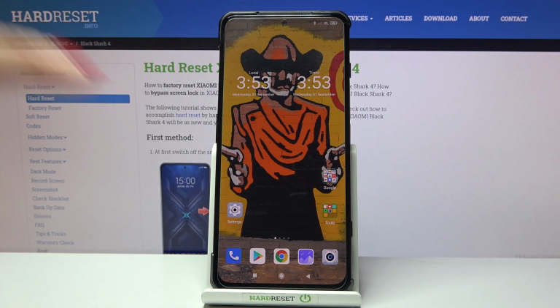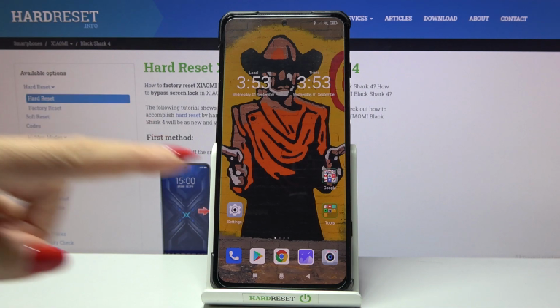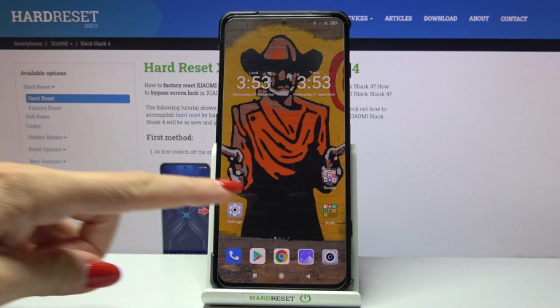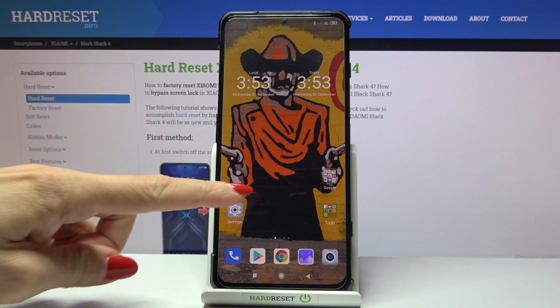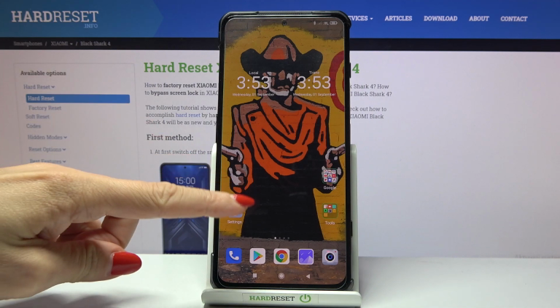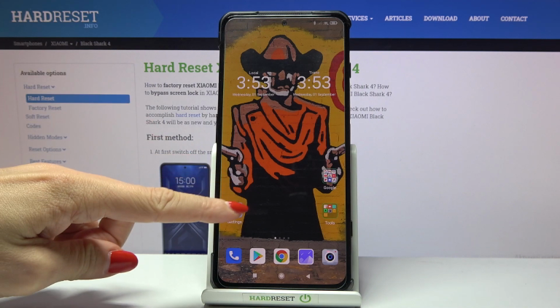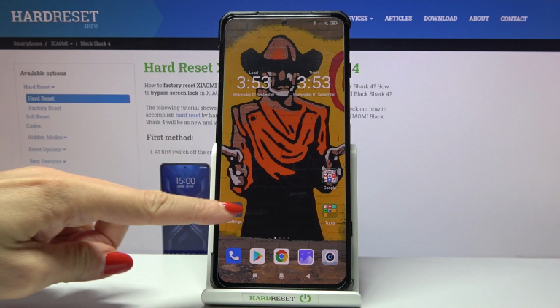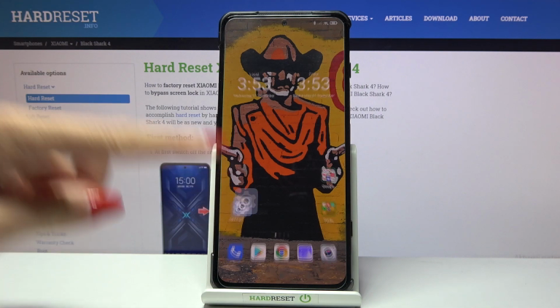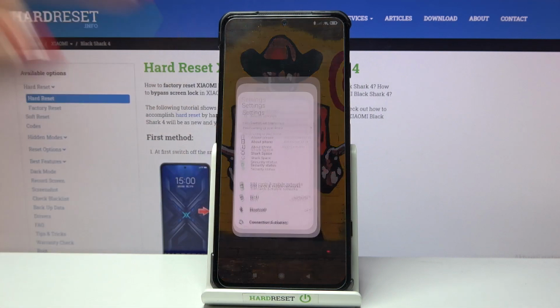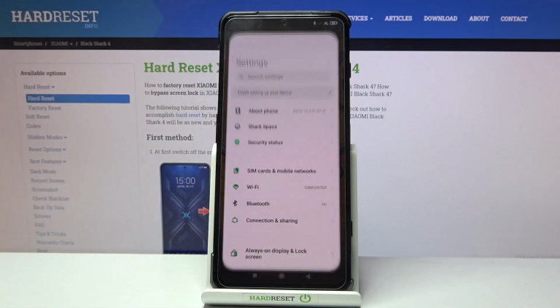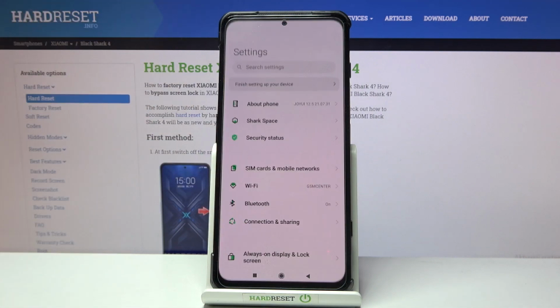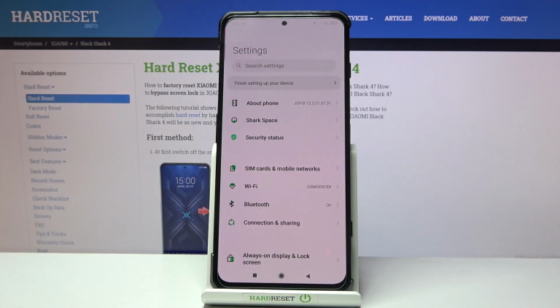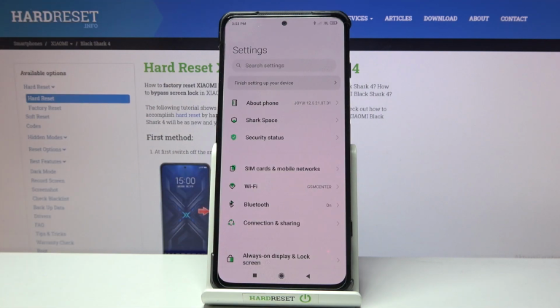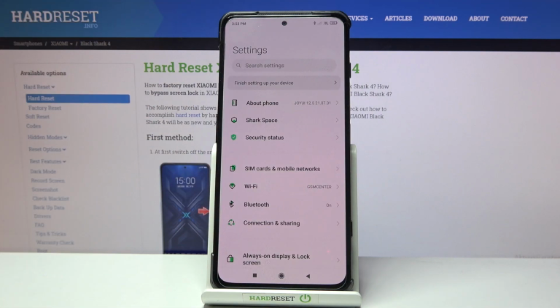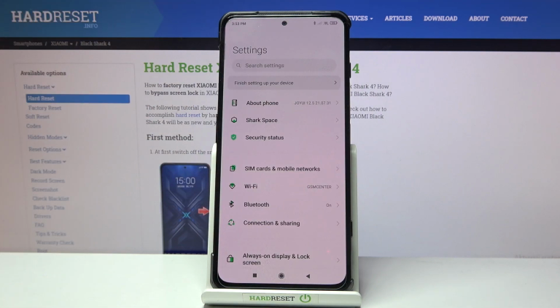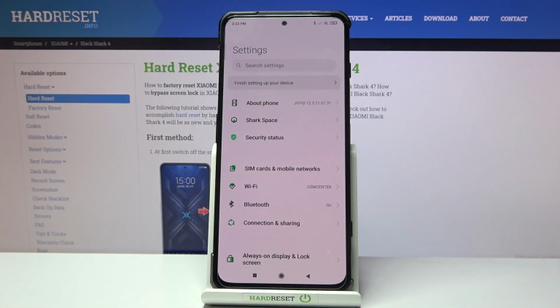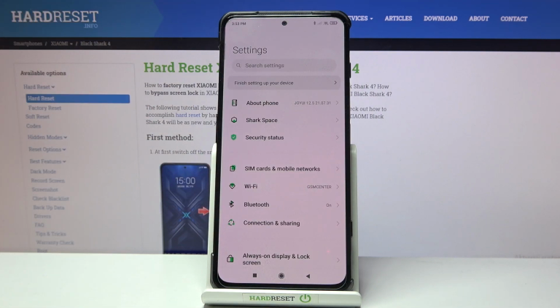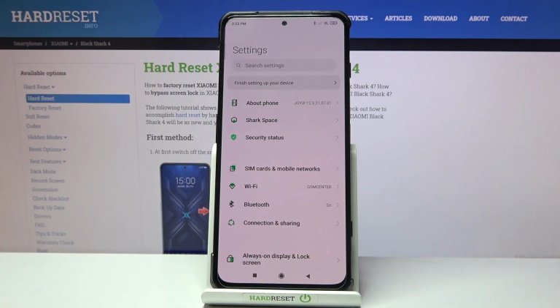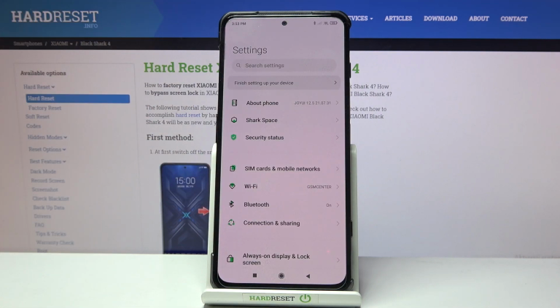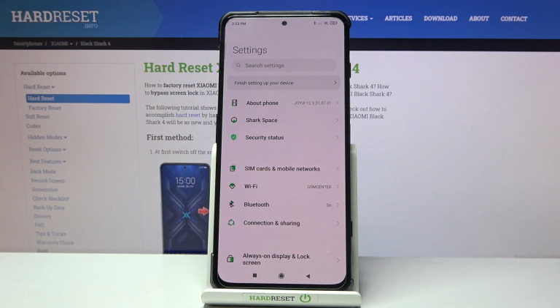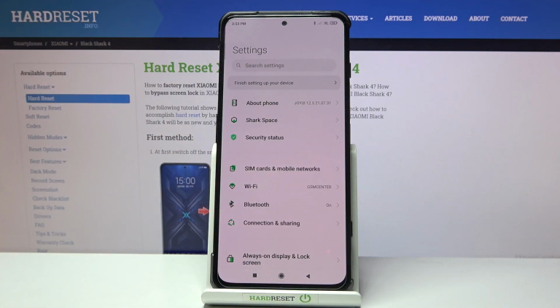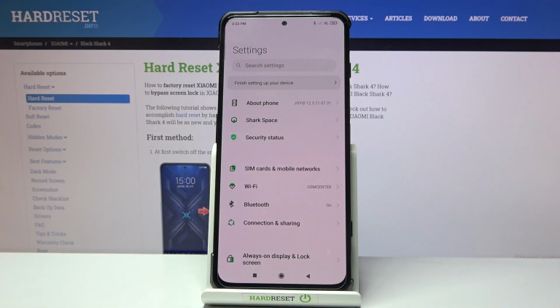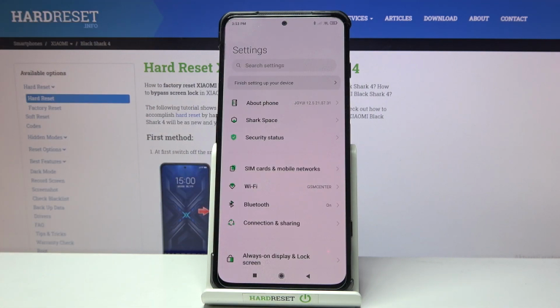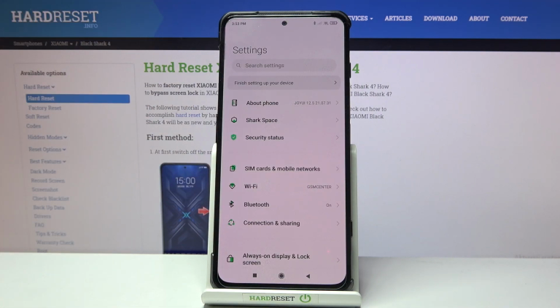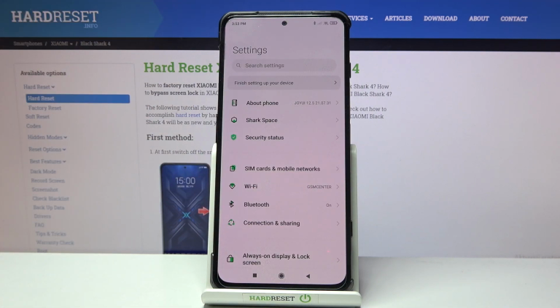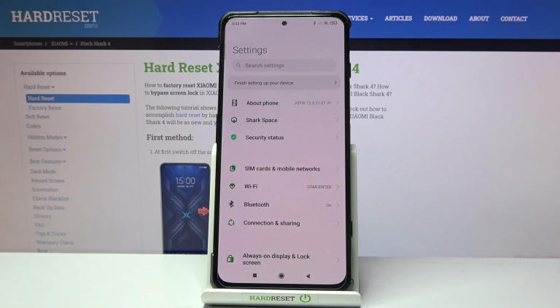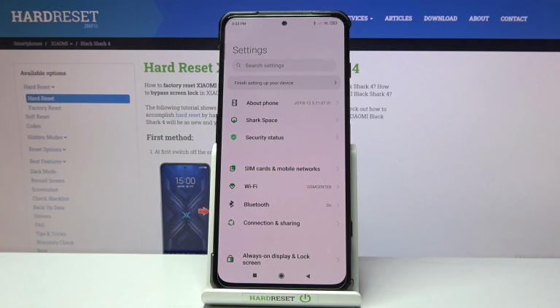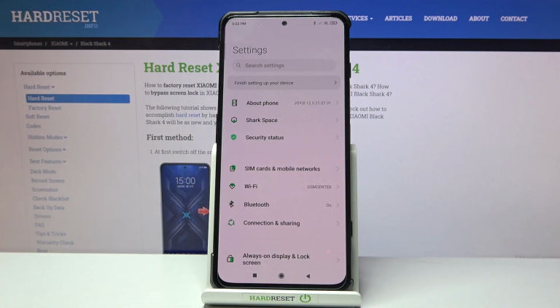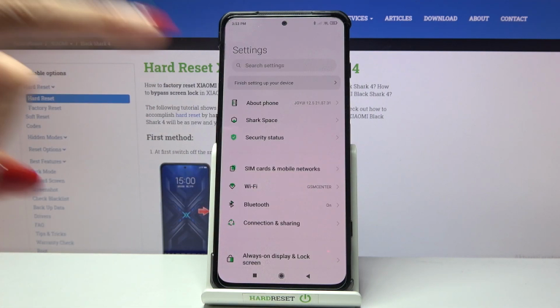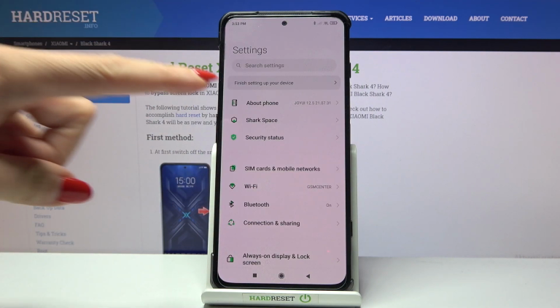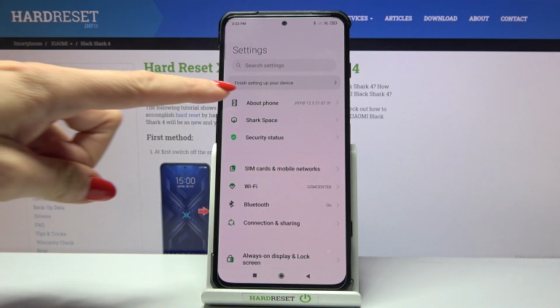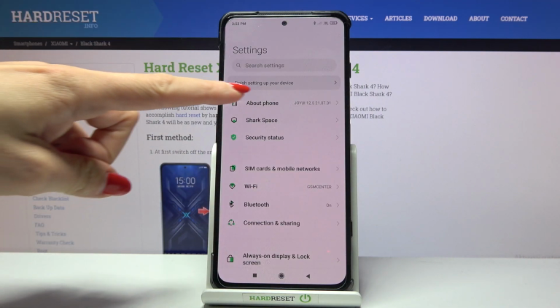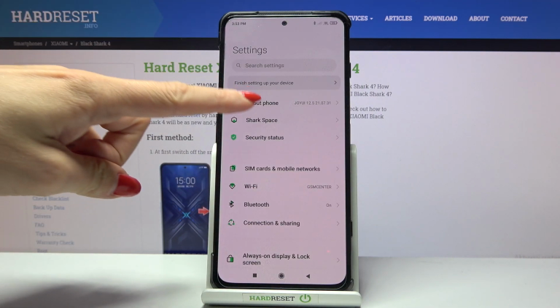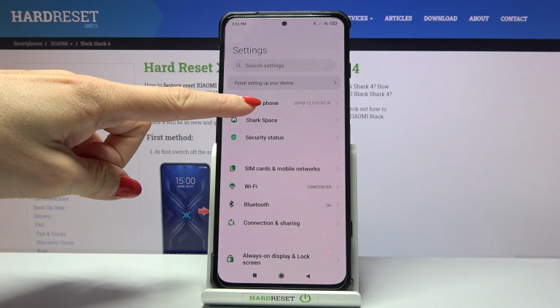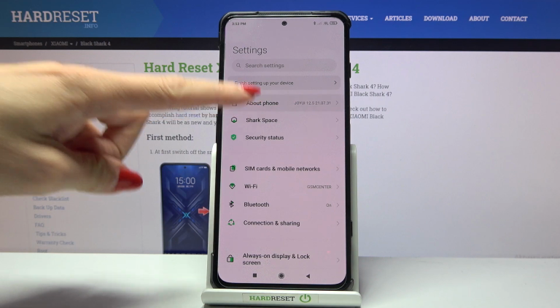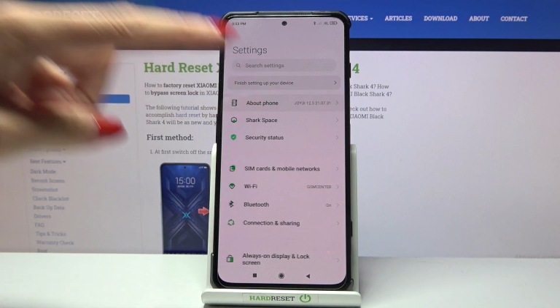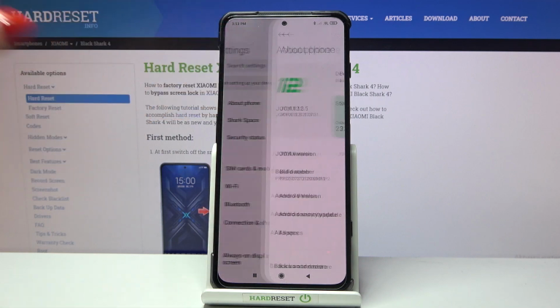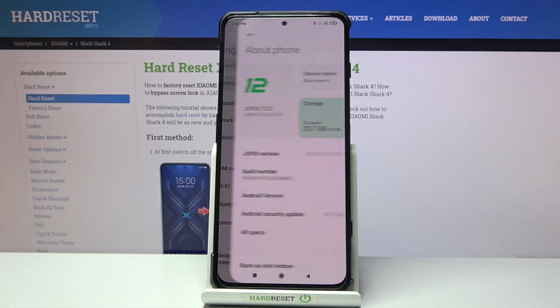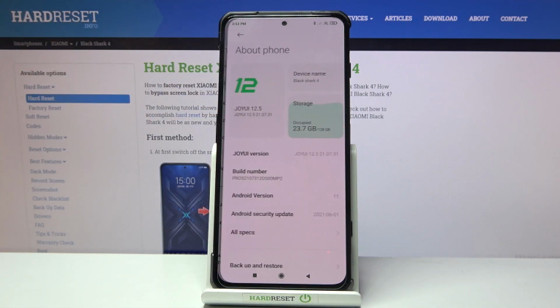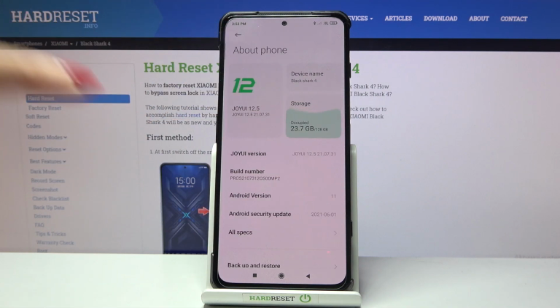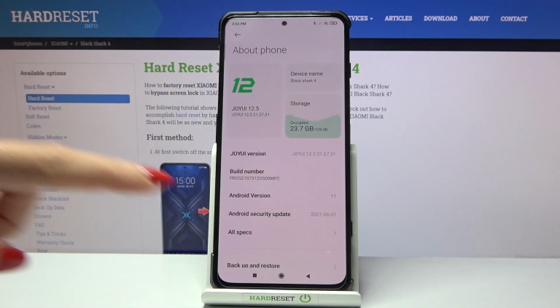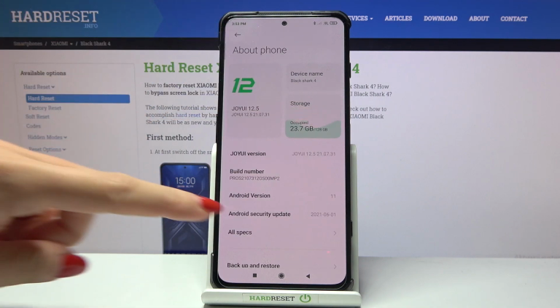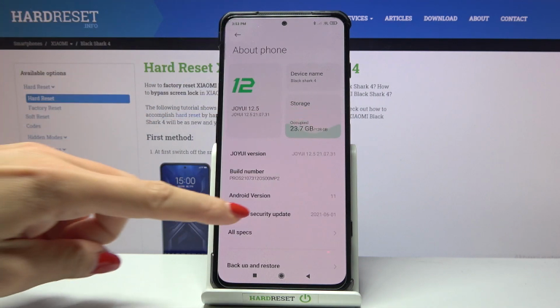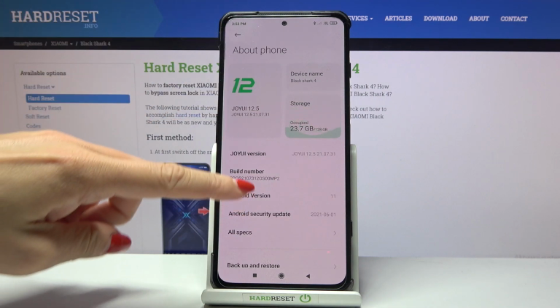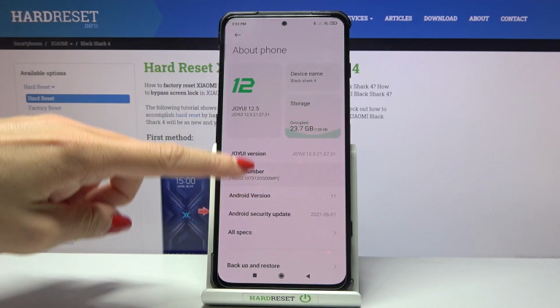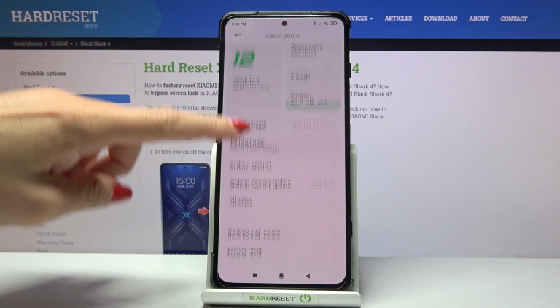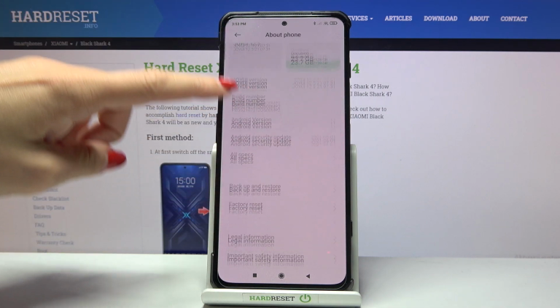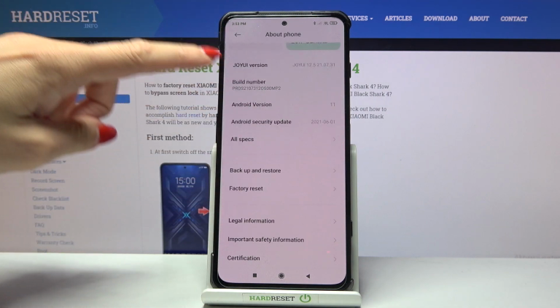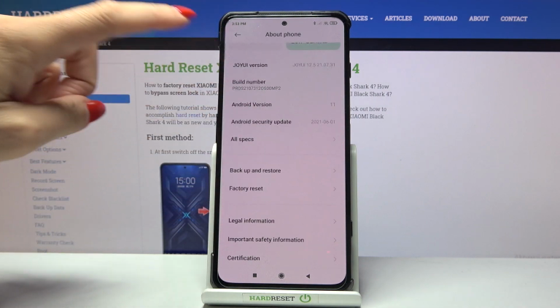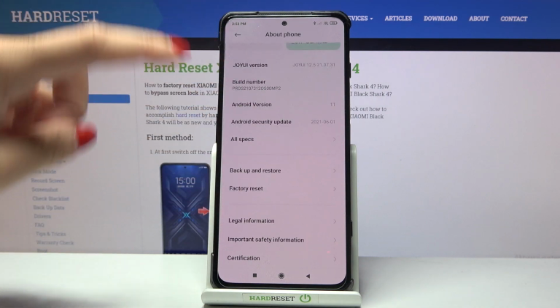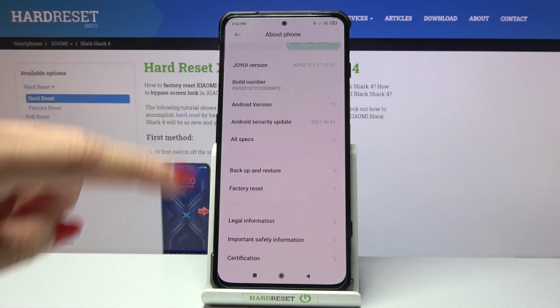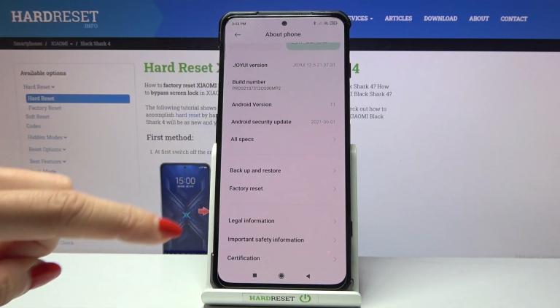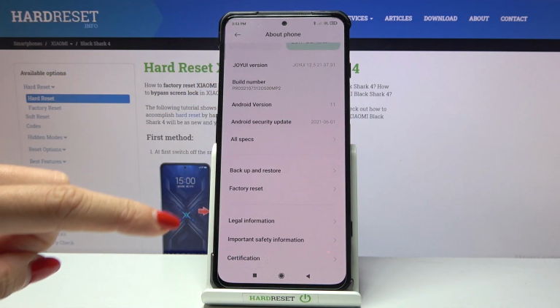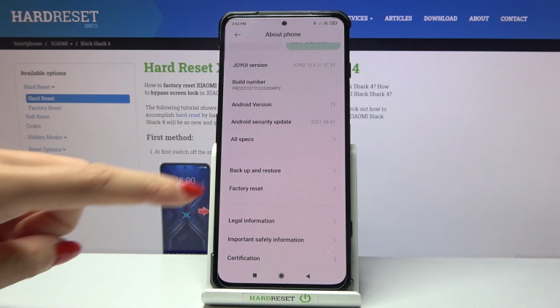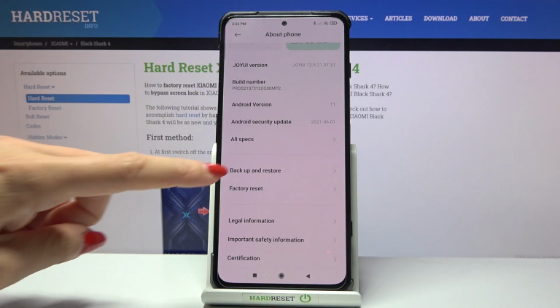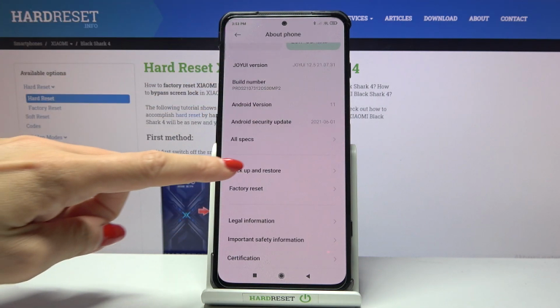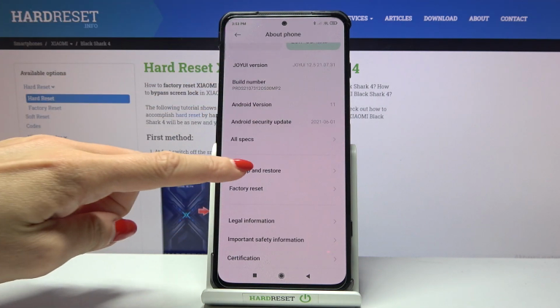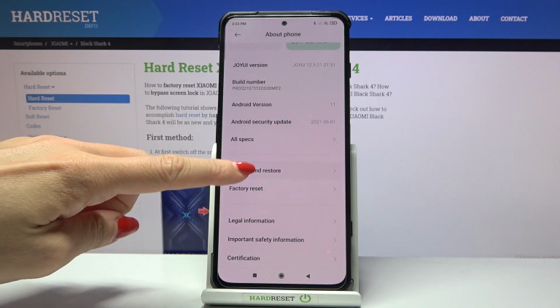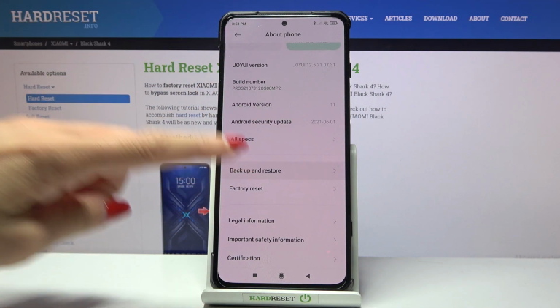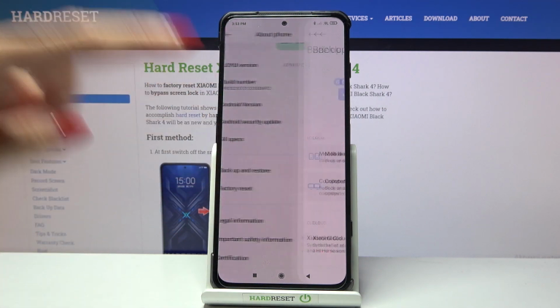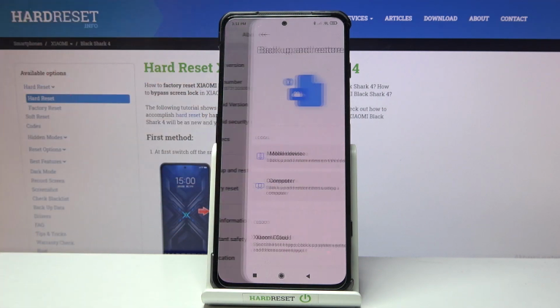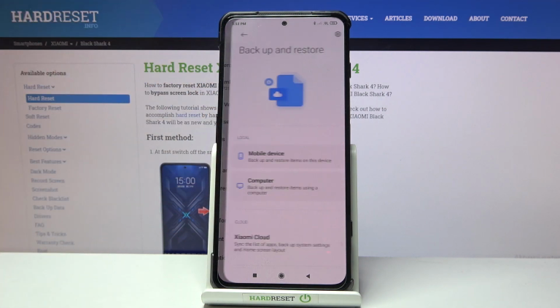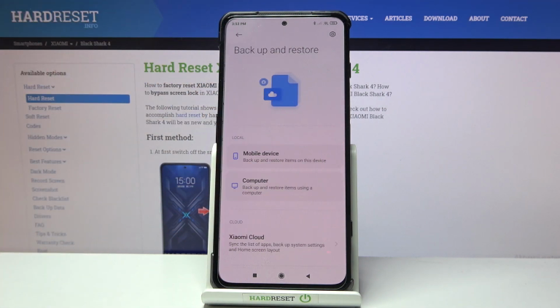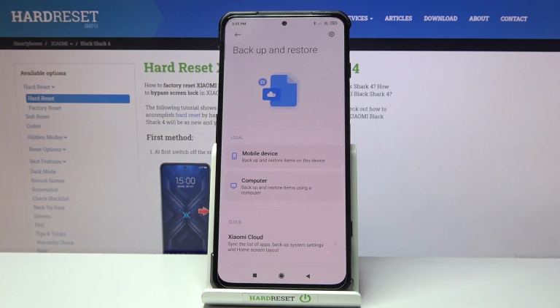First of all, you need to open Settings, then find and select About Phone, scroll down and pick Backup and Restore.